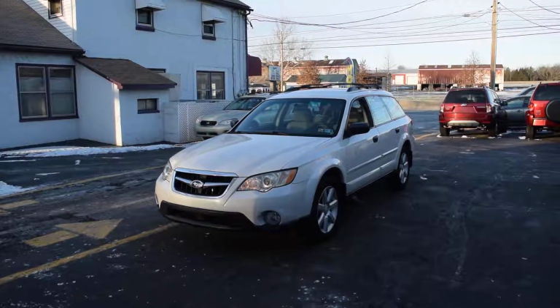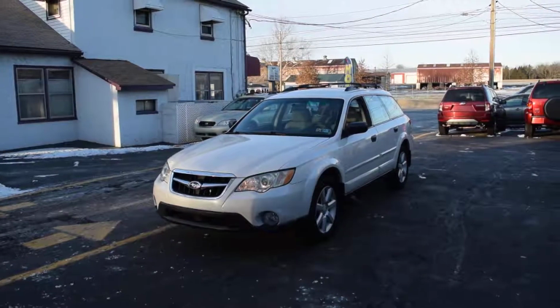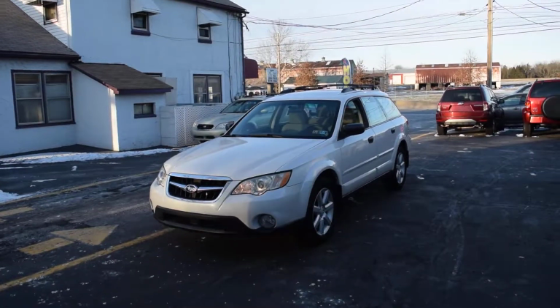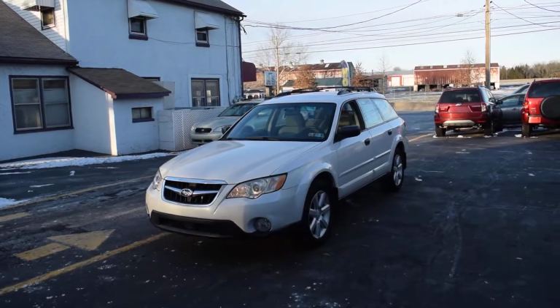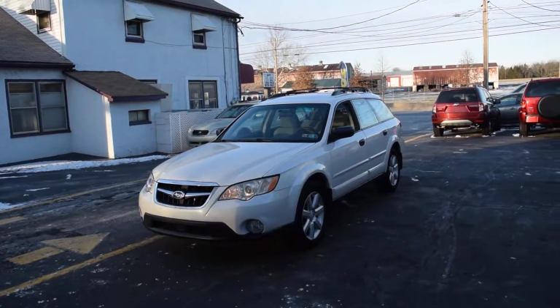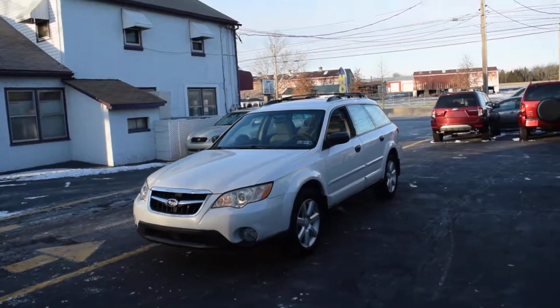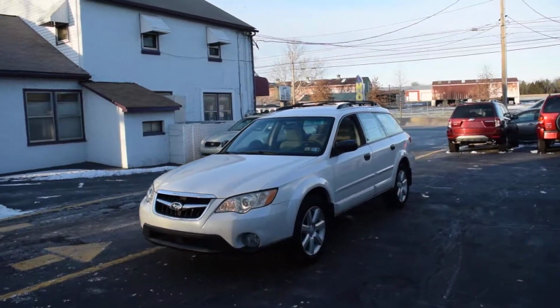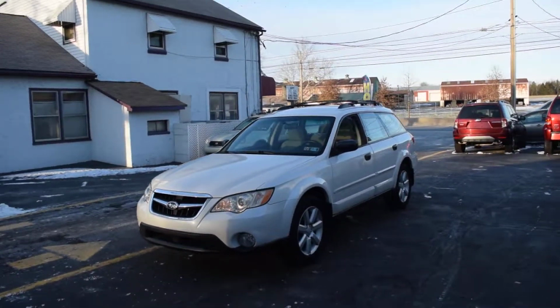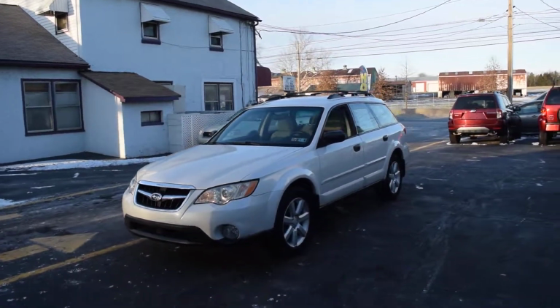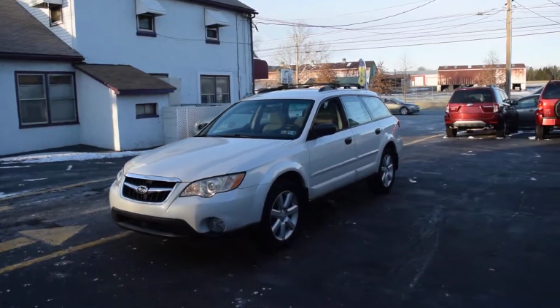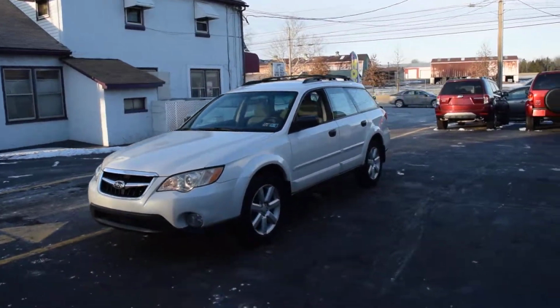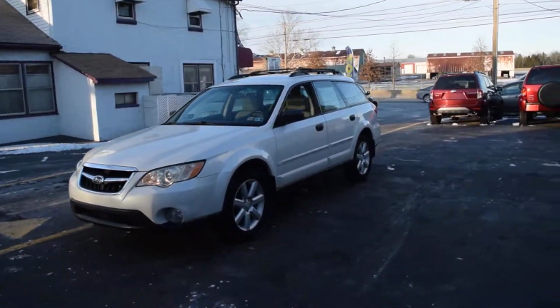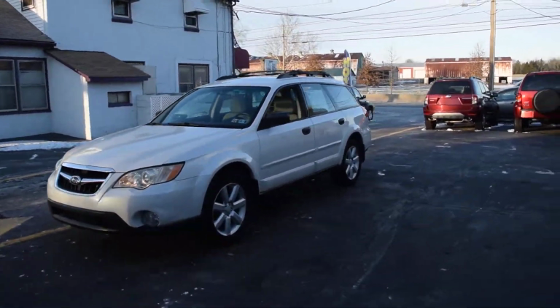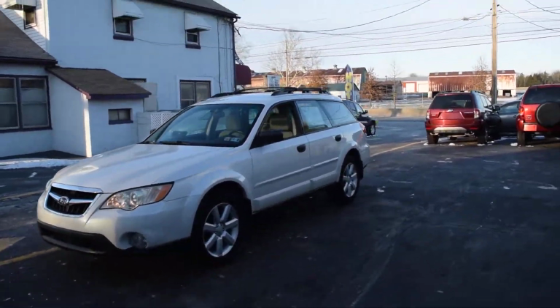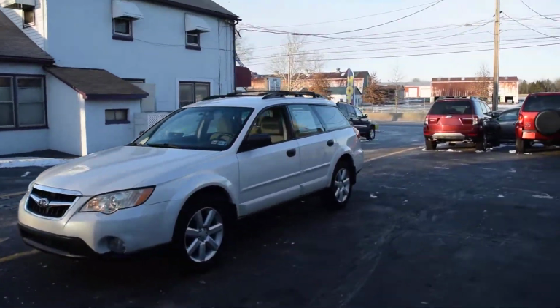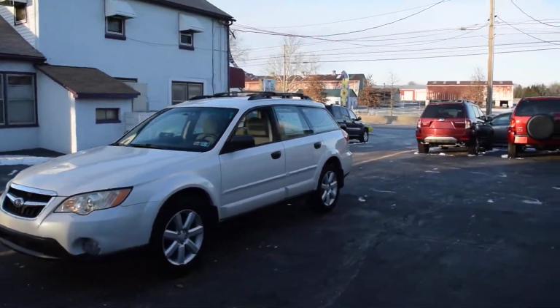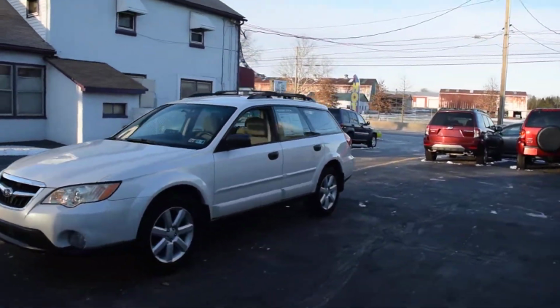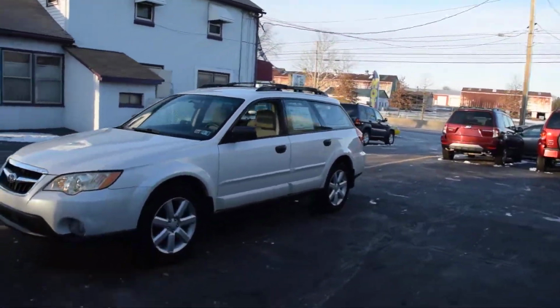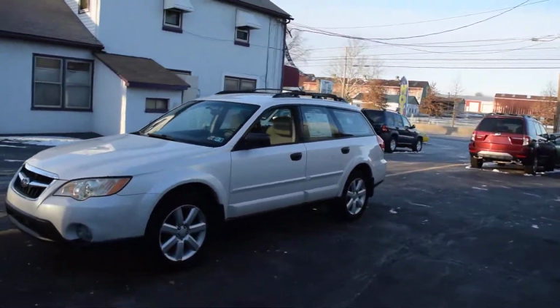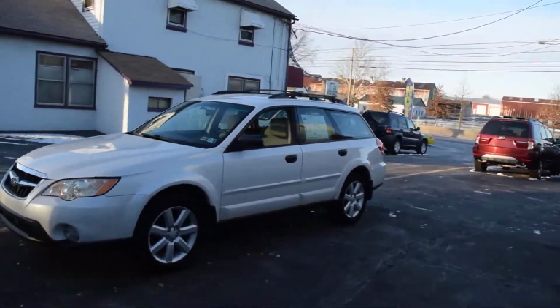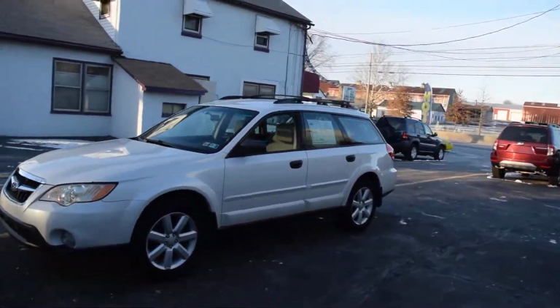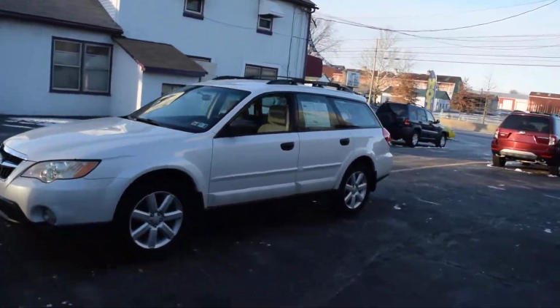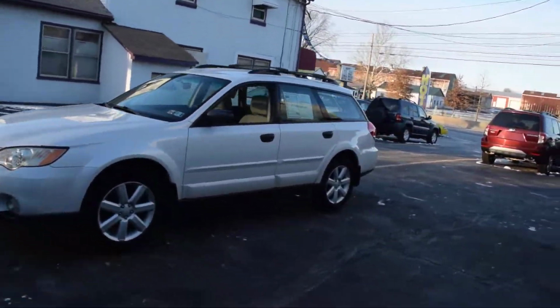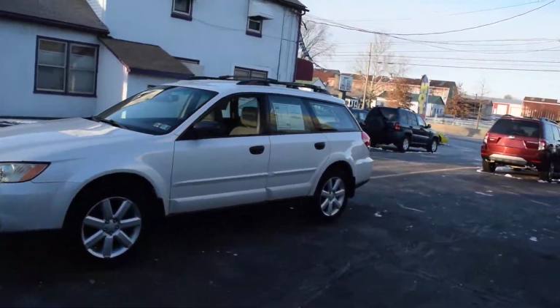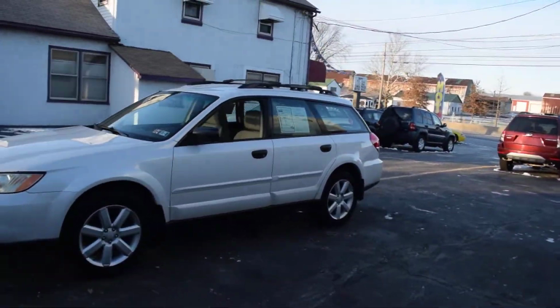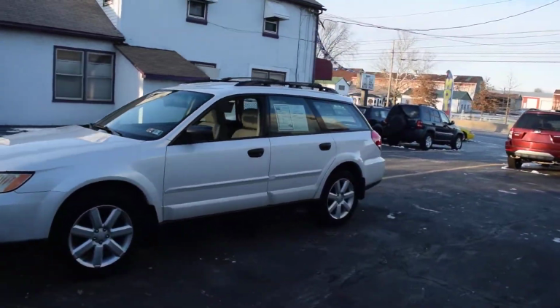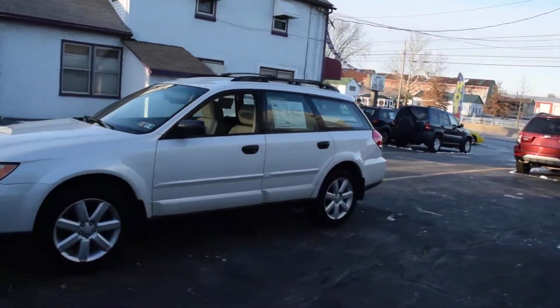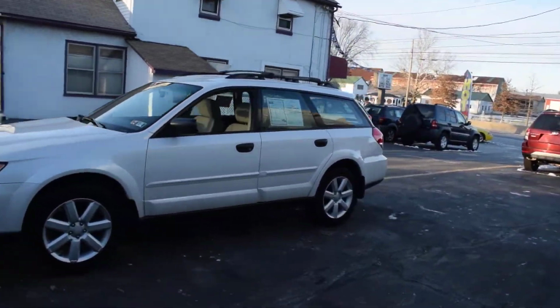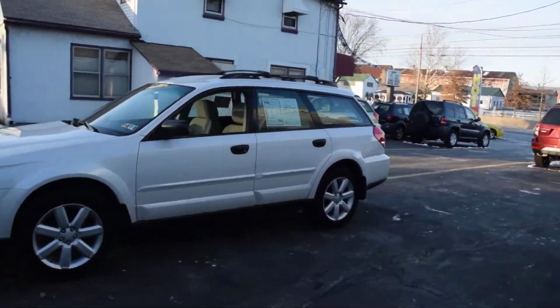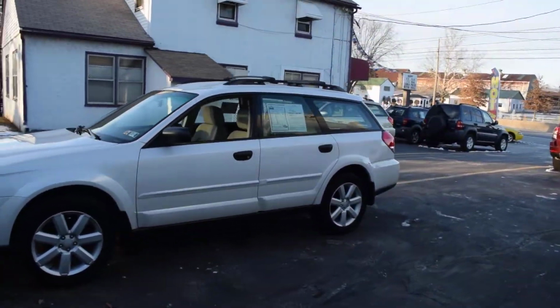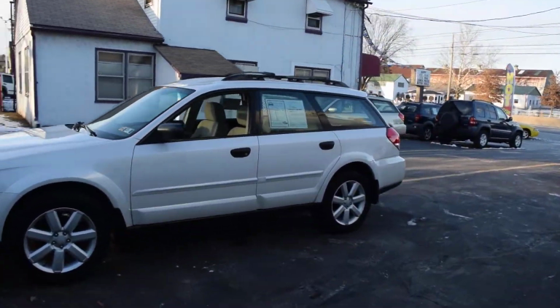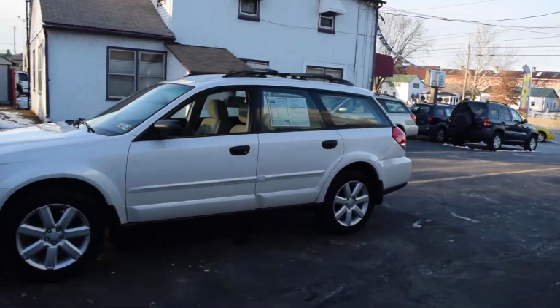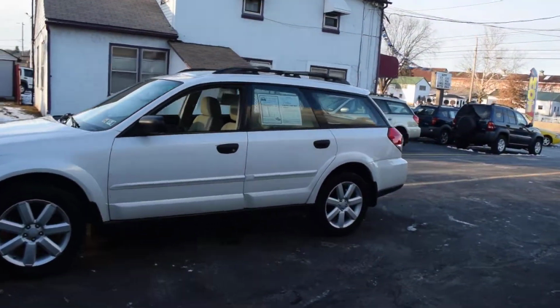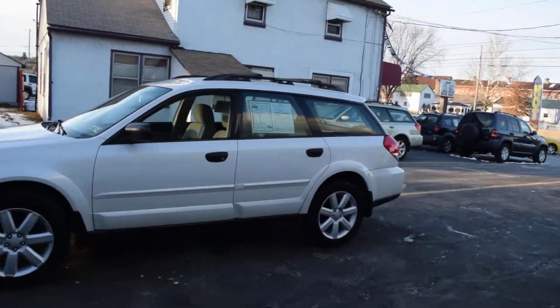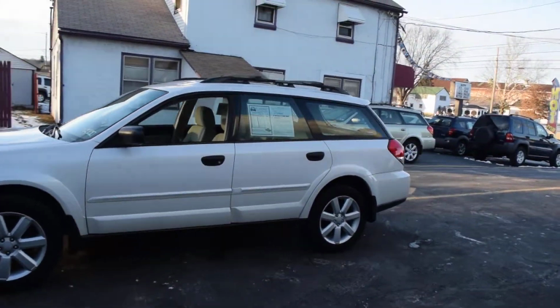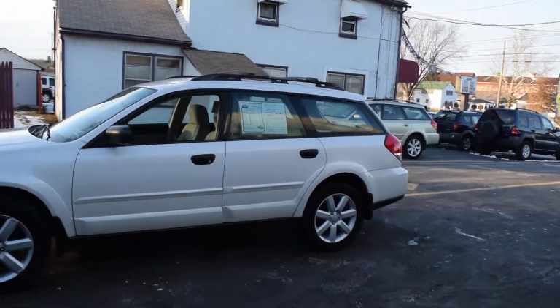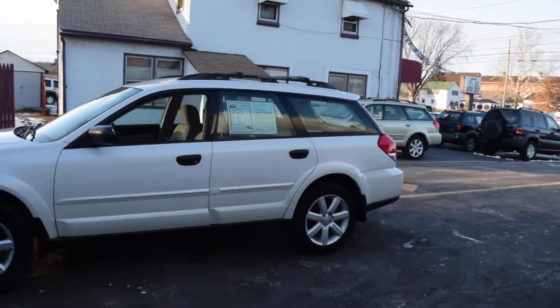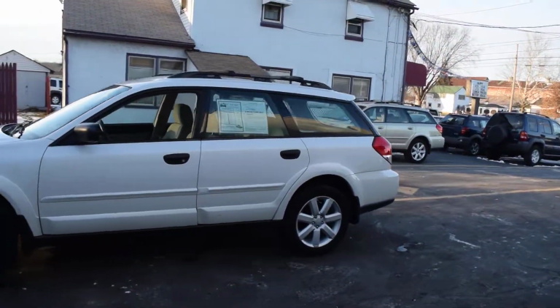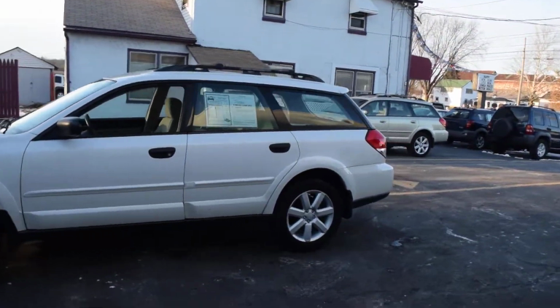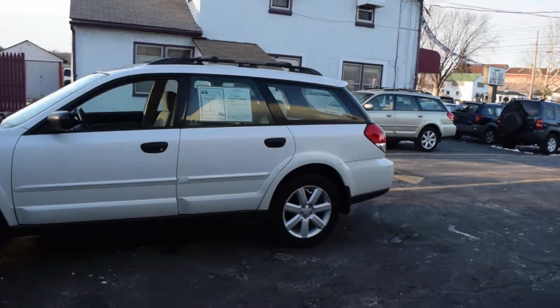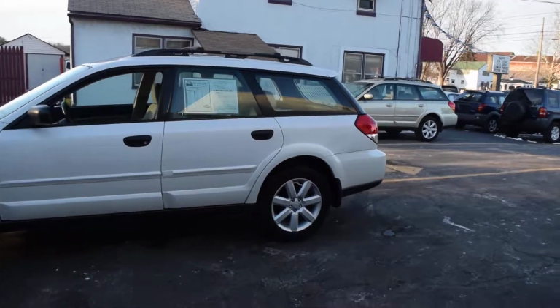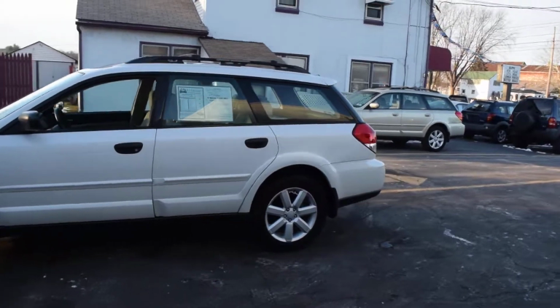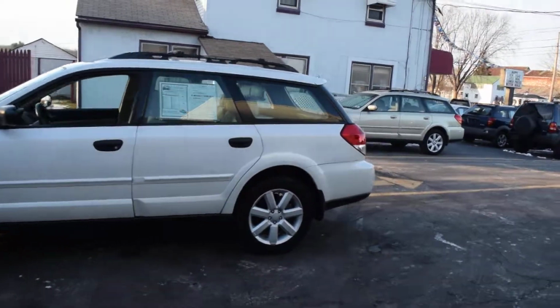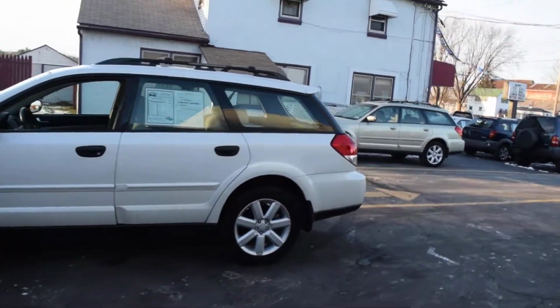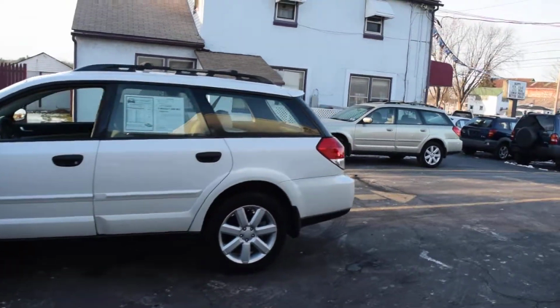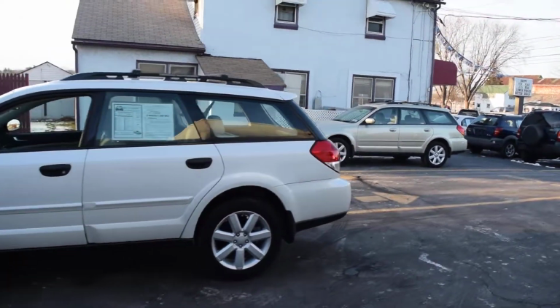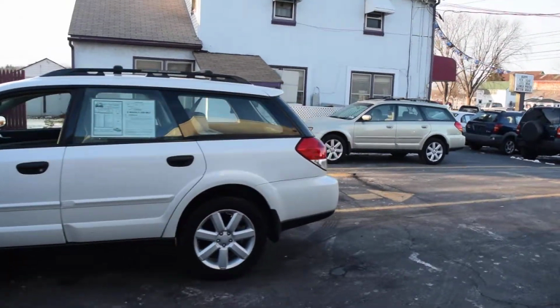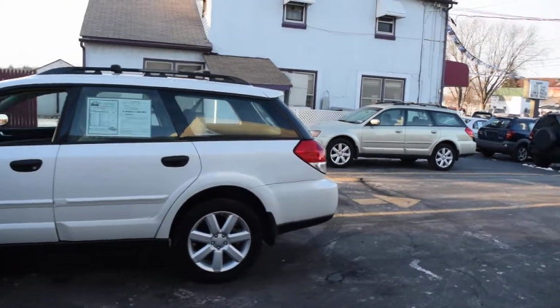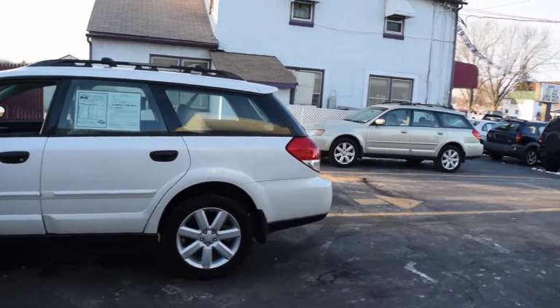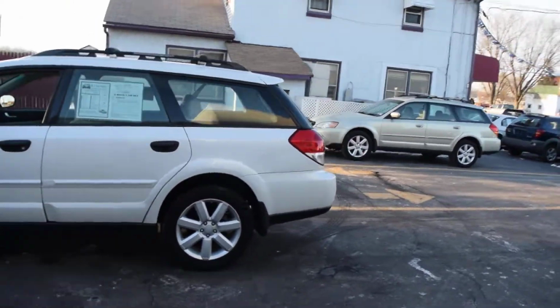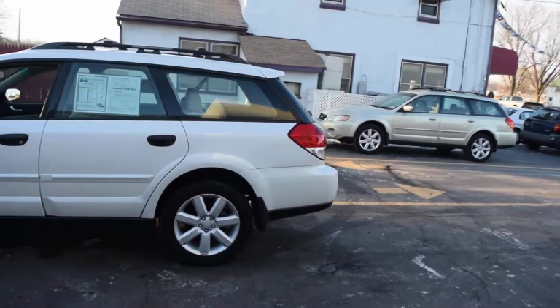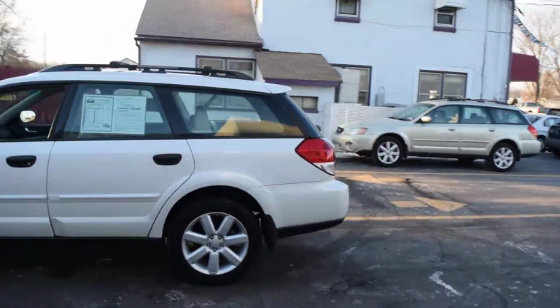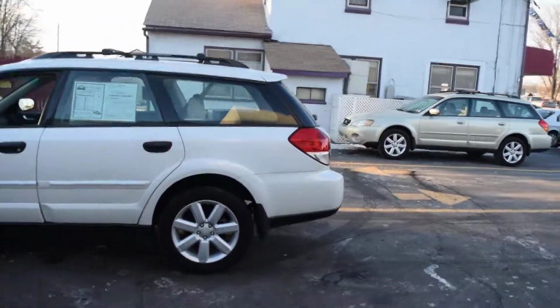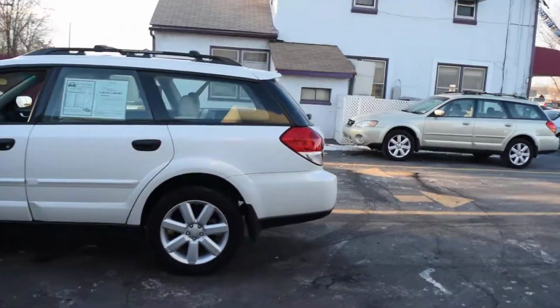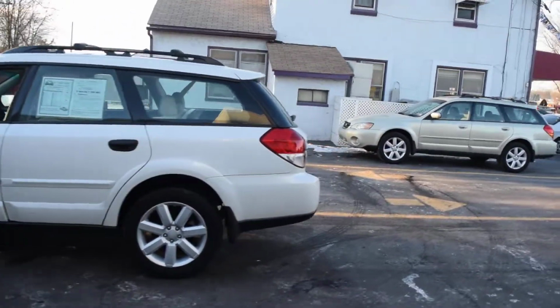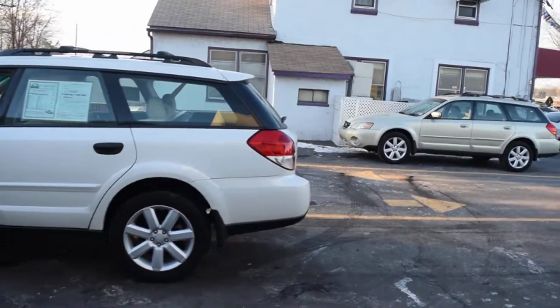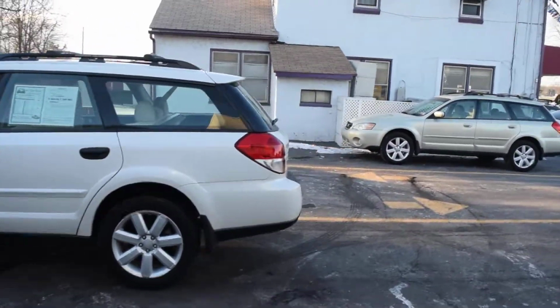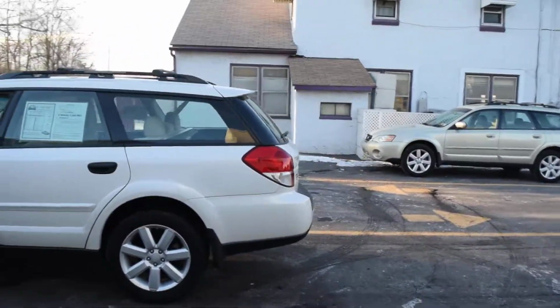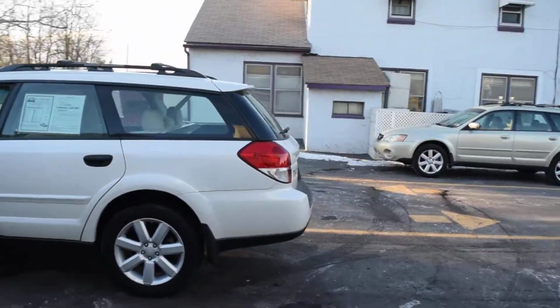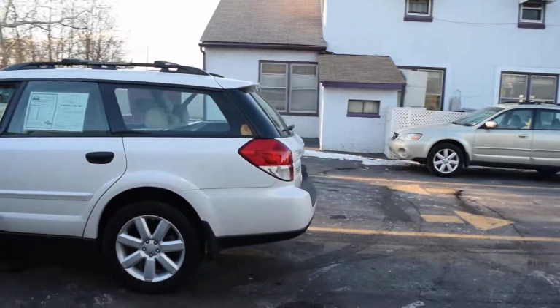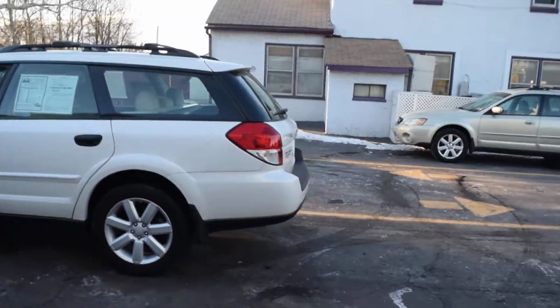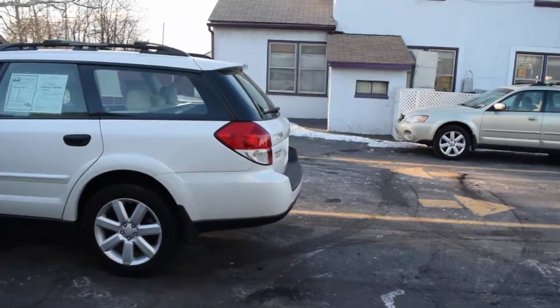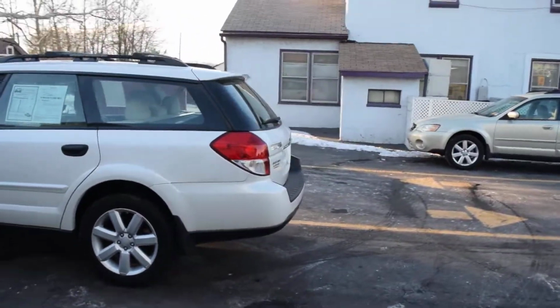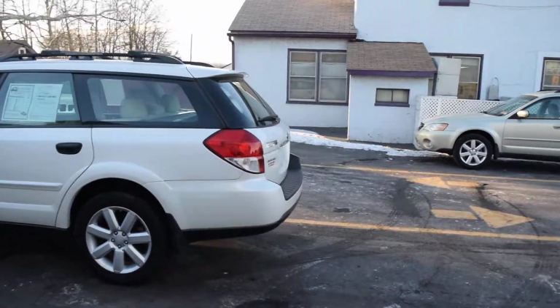Today we have a 2008 Subaru Outback Wagon. It's powered by a two and a half liter flat four cylinder motor with an automatic overdrive transmission.